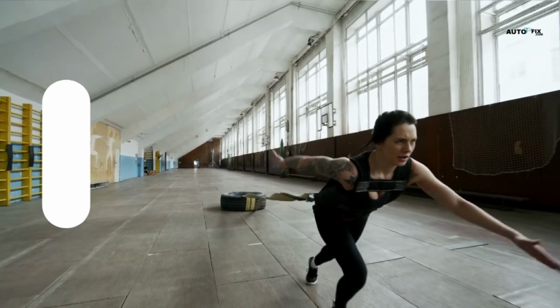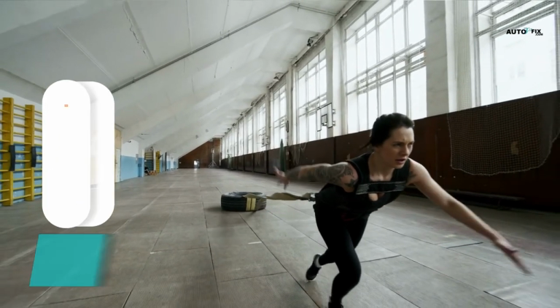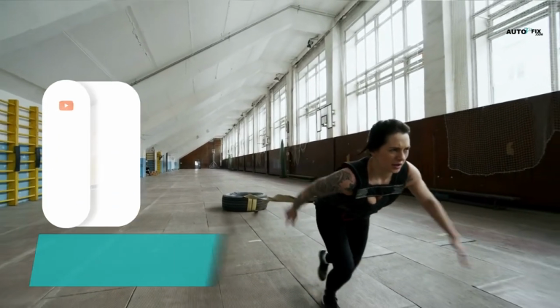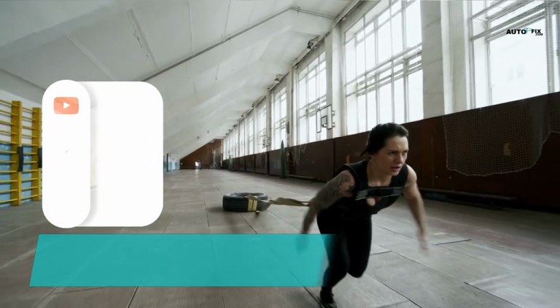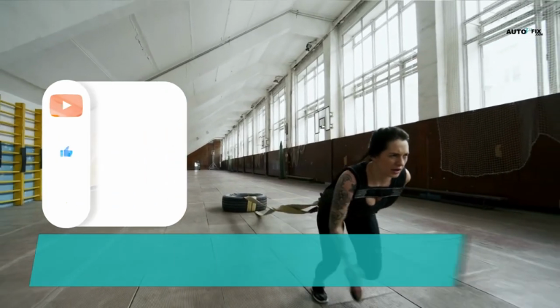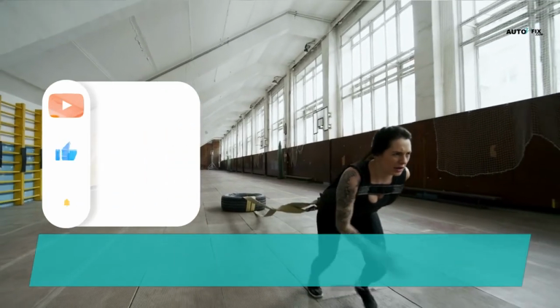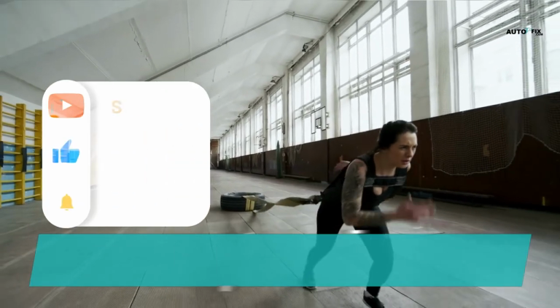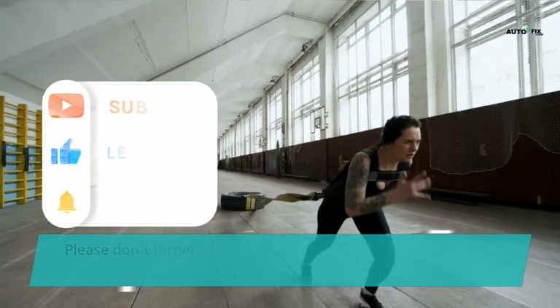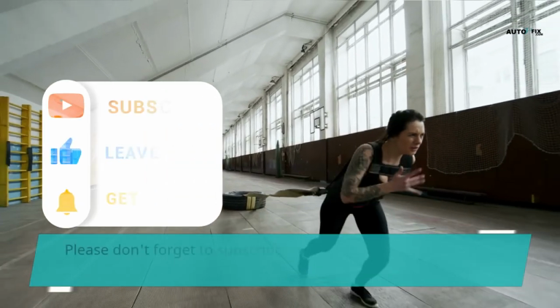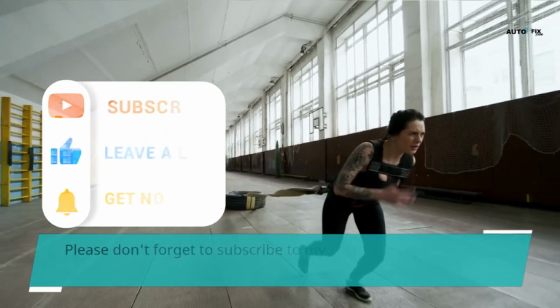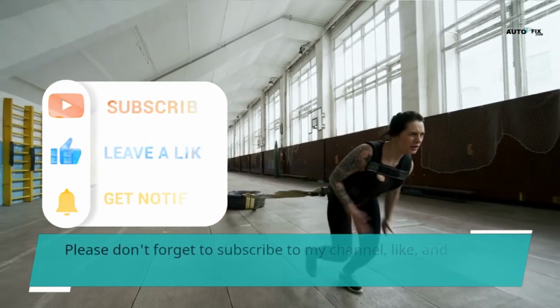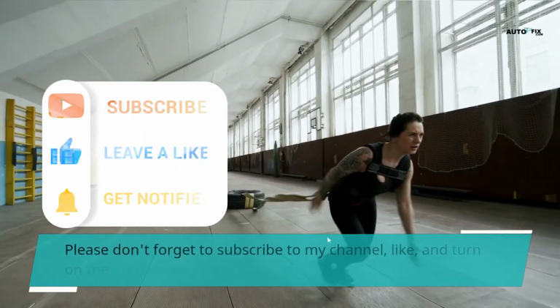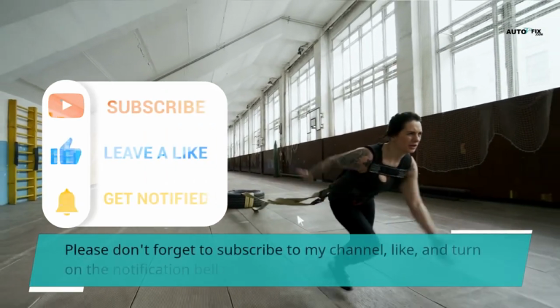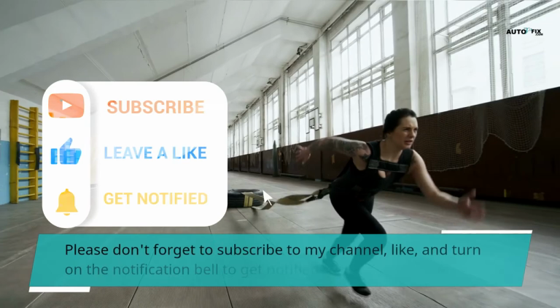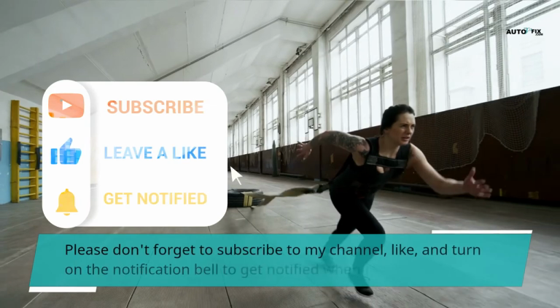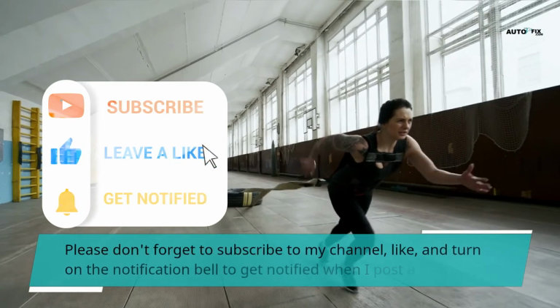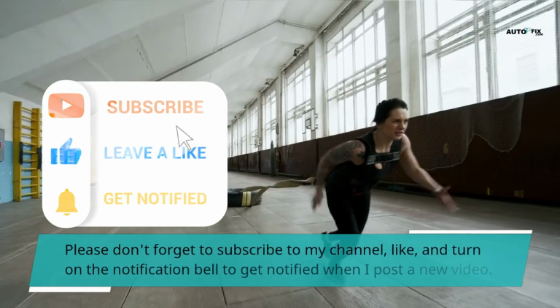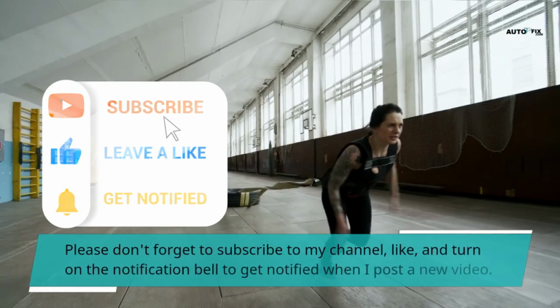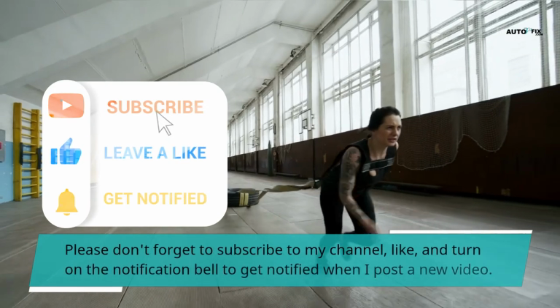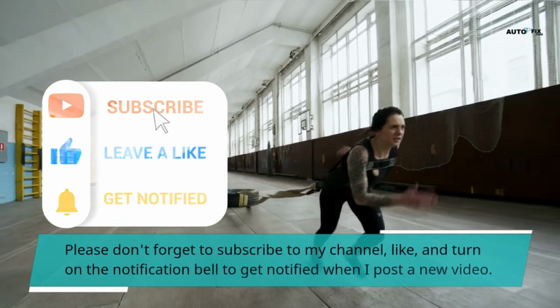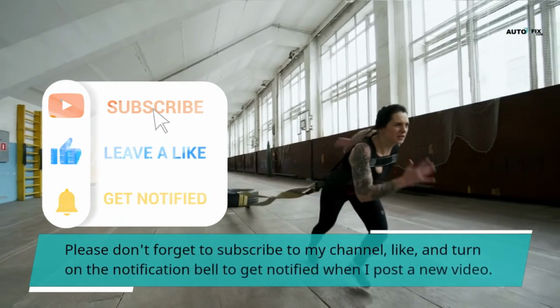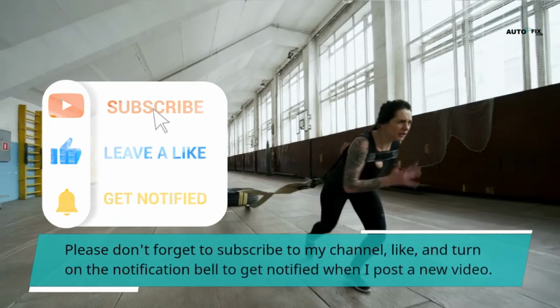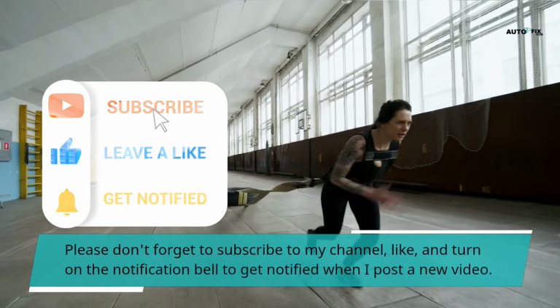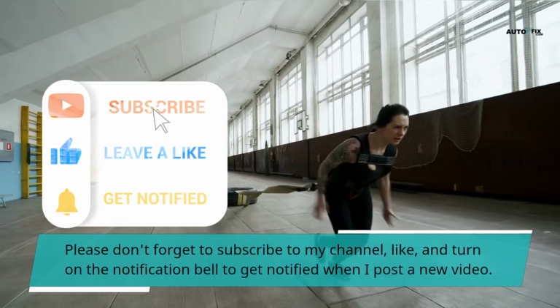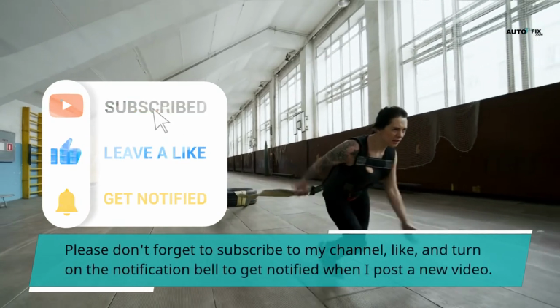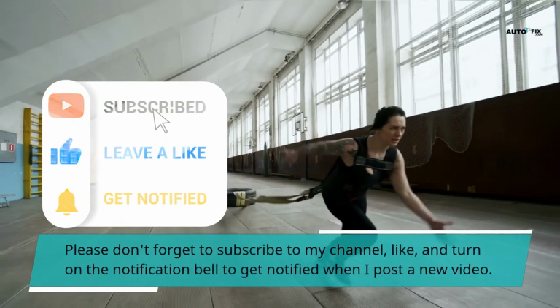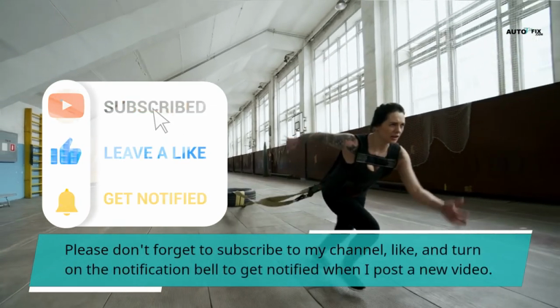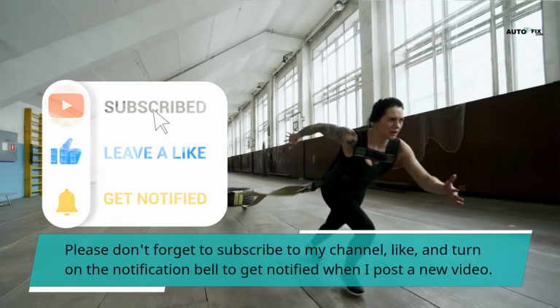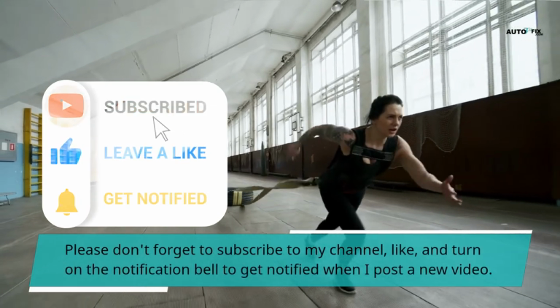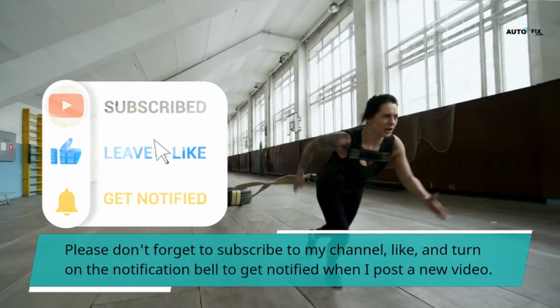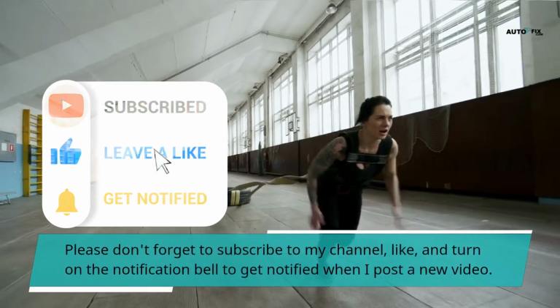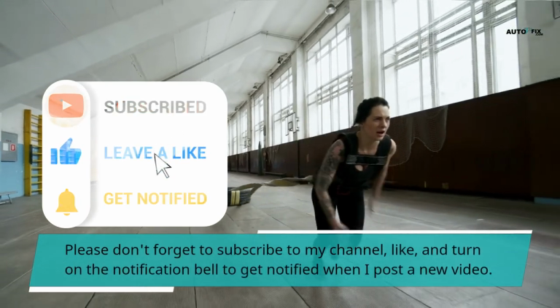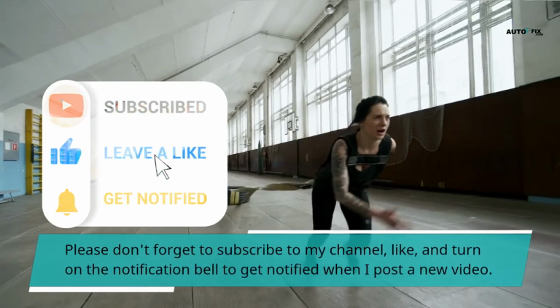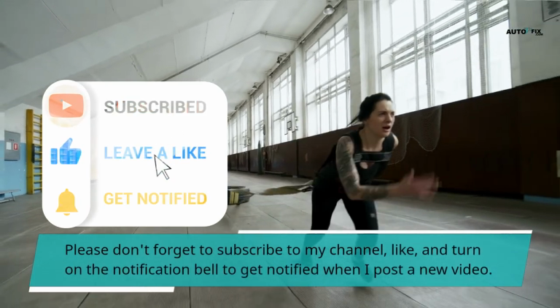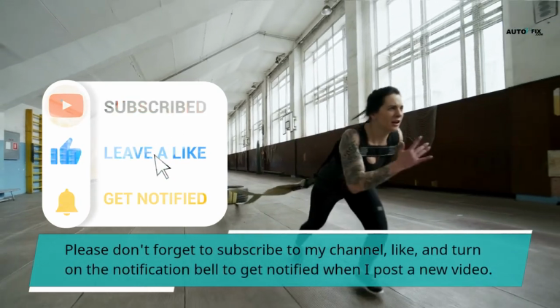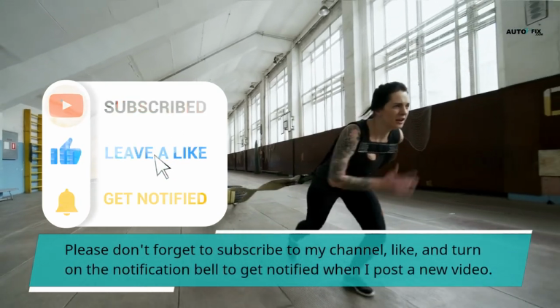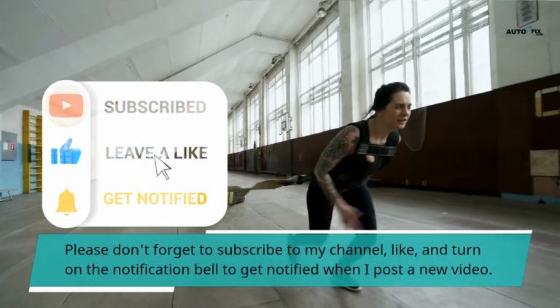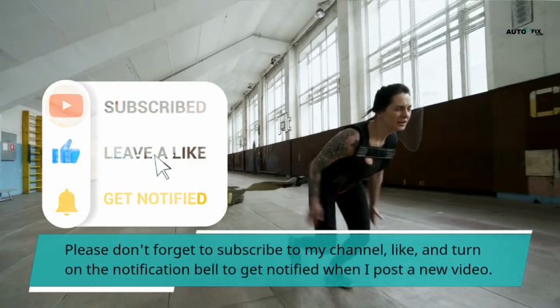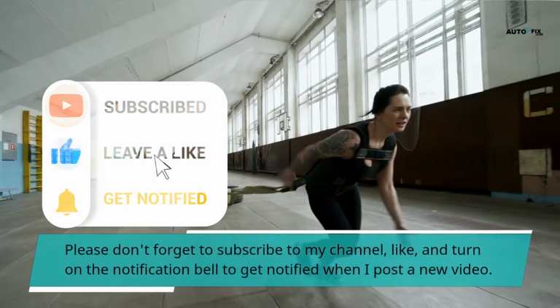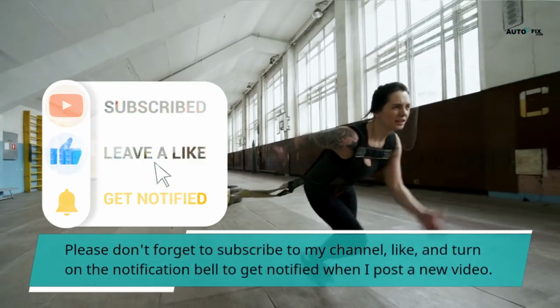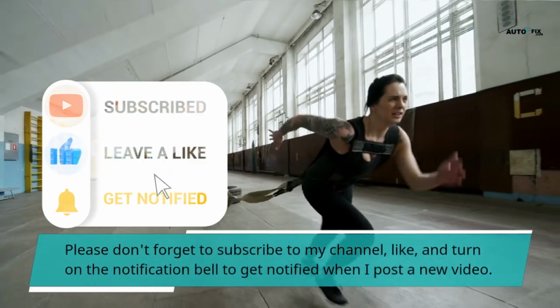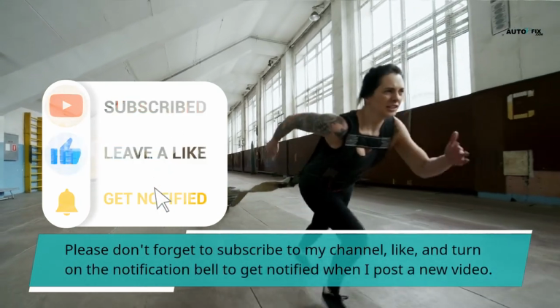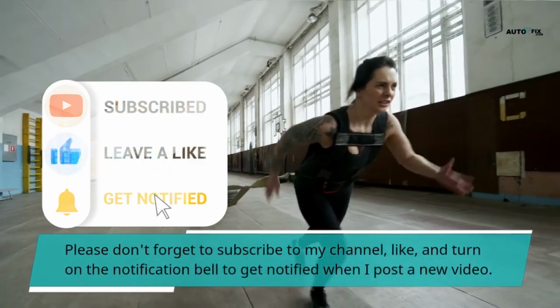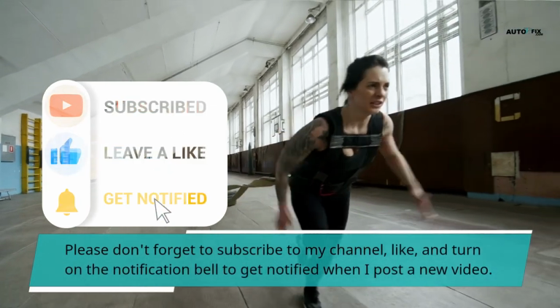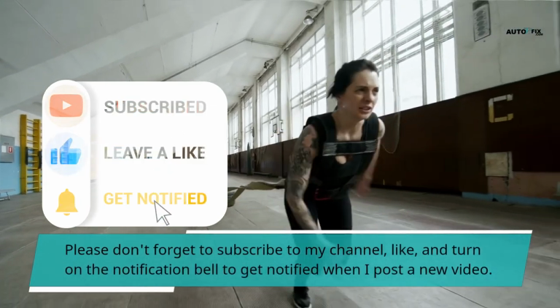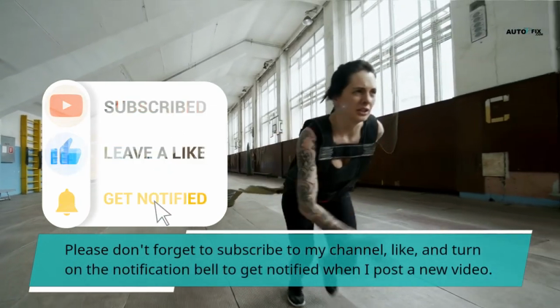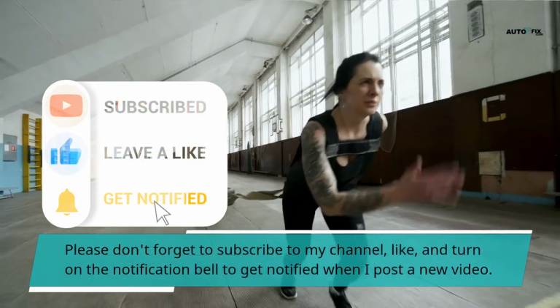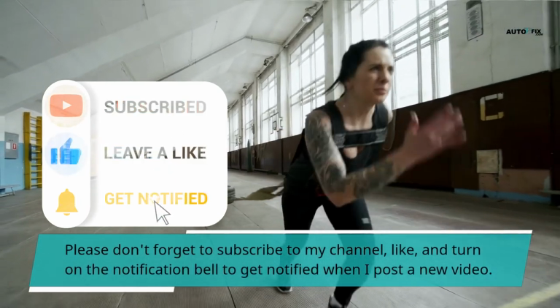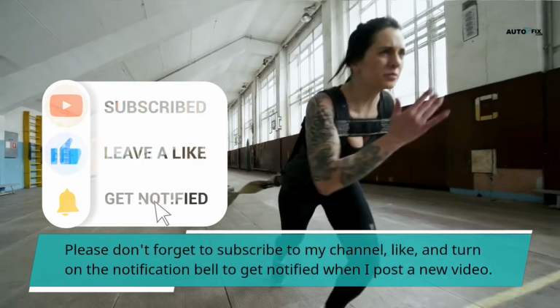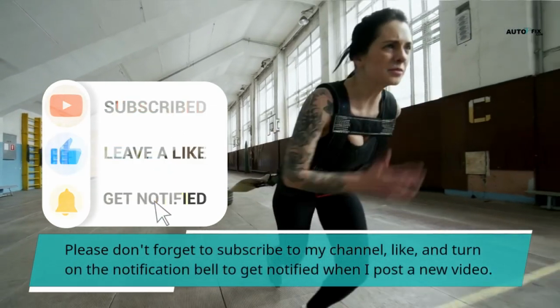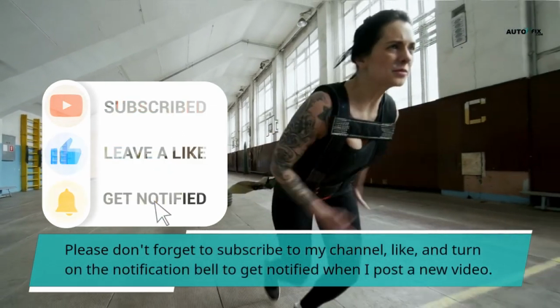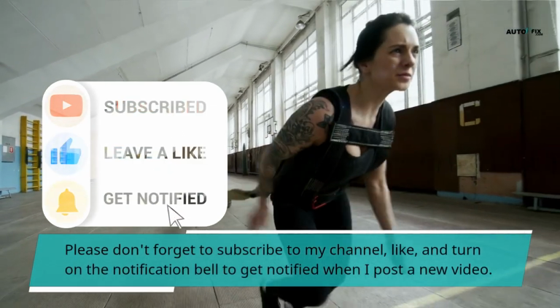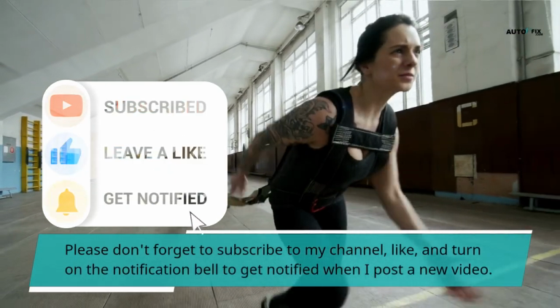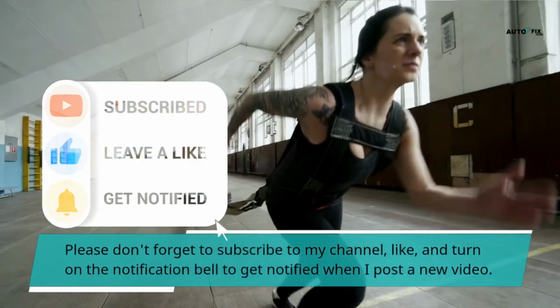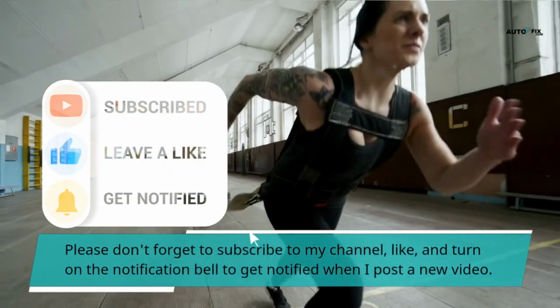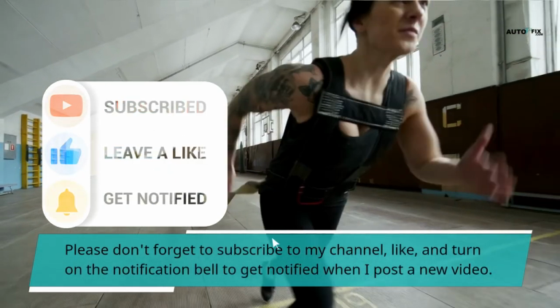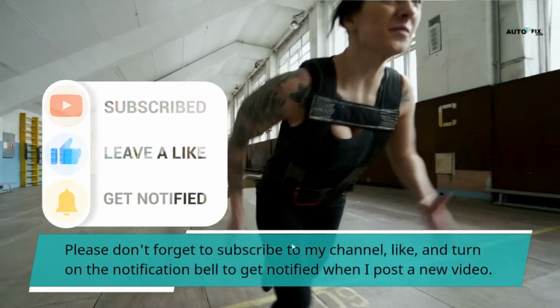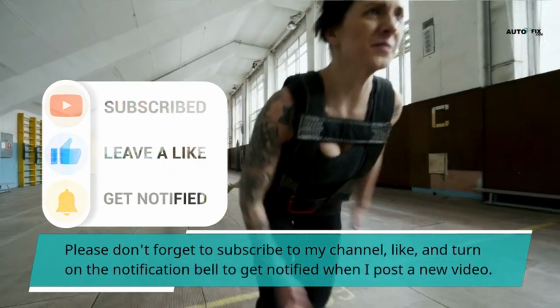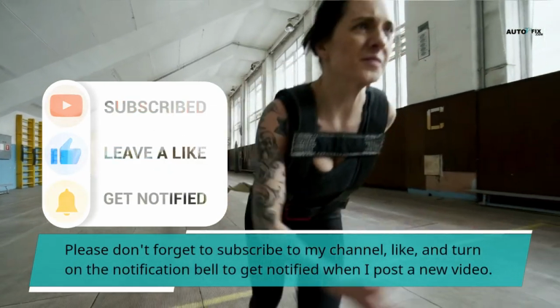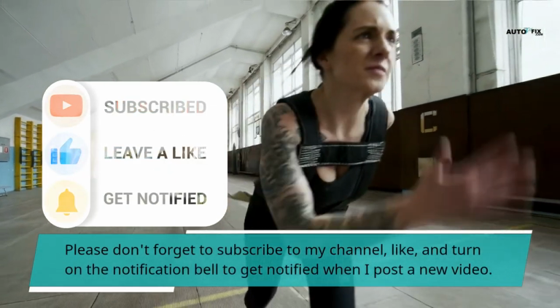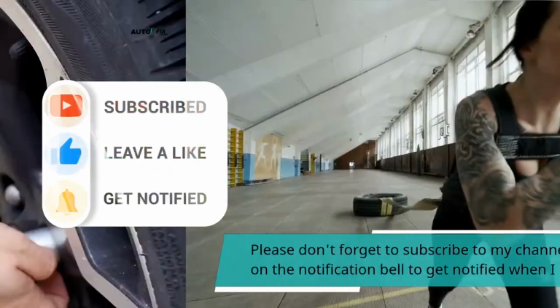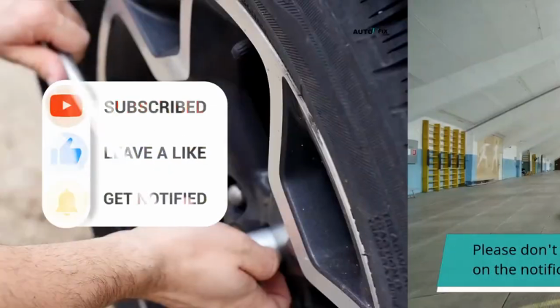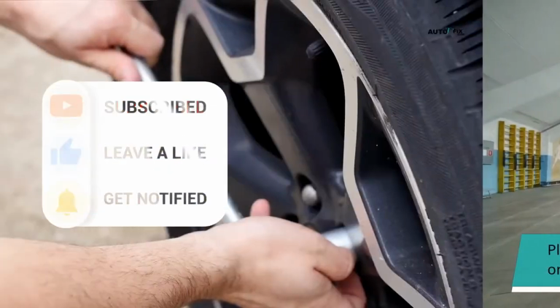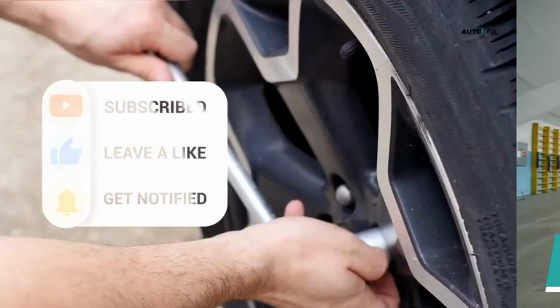Please don't forget to subscribe to my channel, like, and turn on the notification bell to get notified when I post a new video.